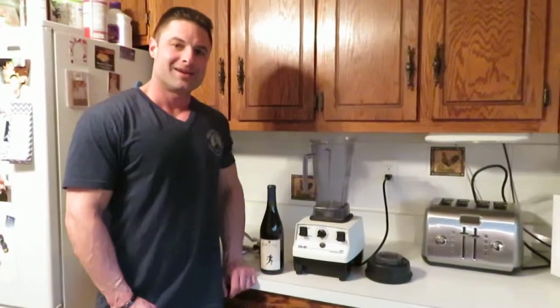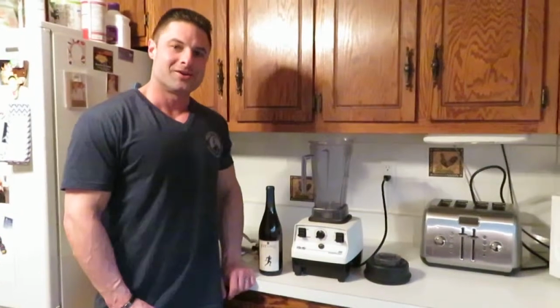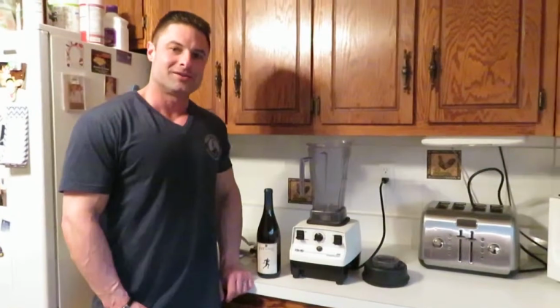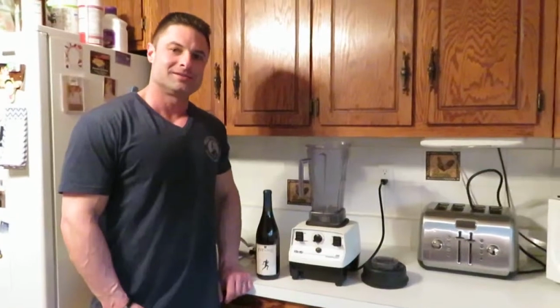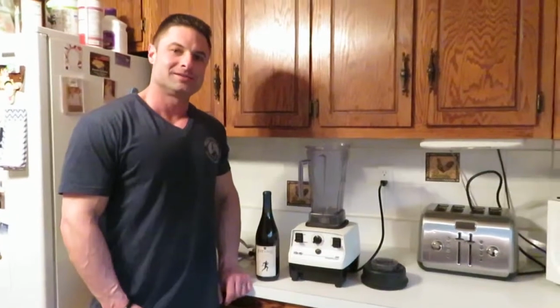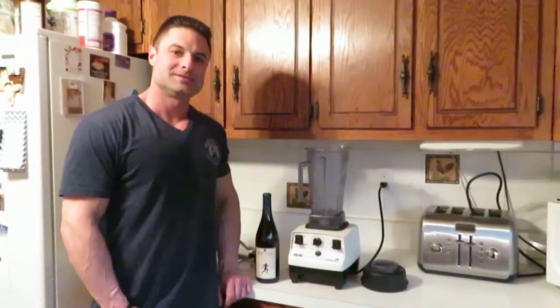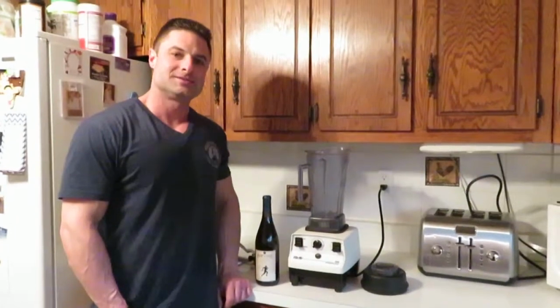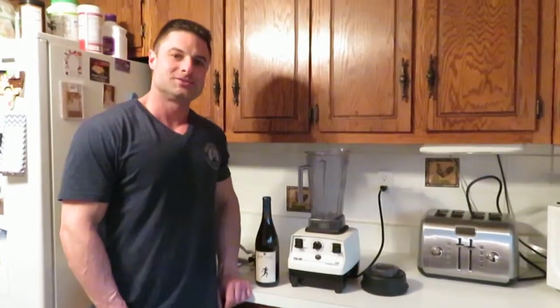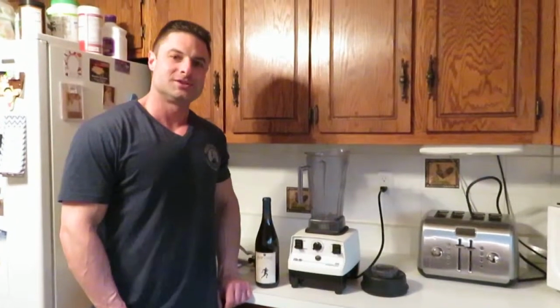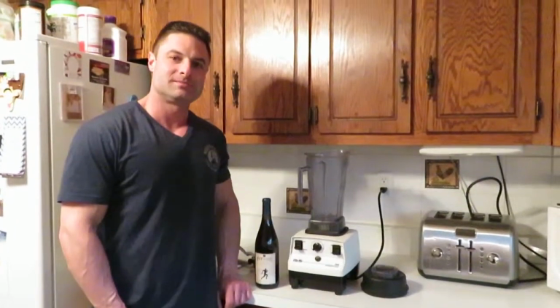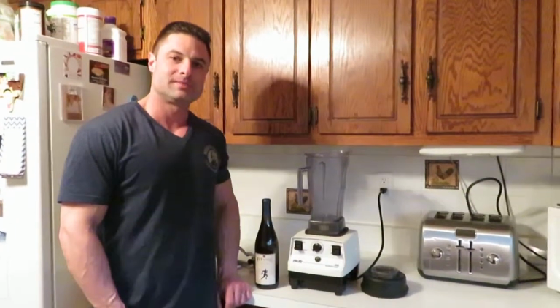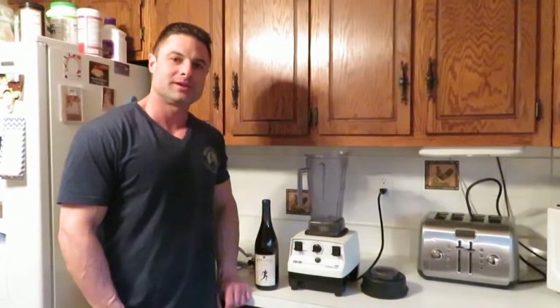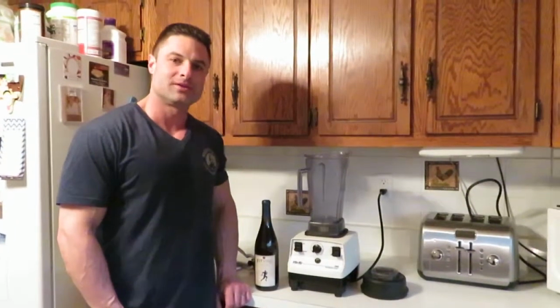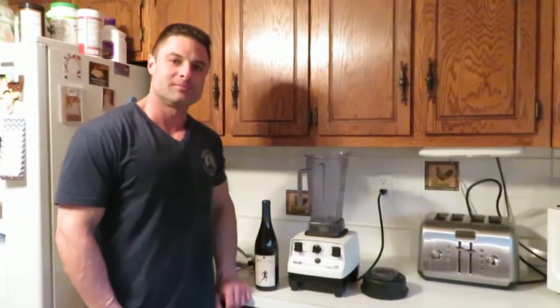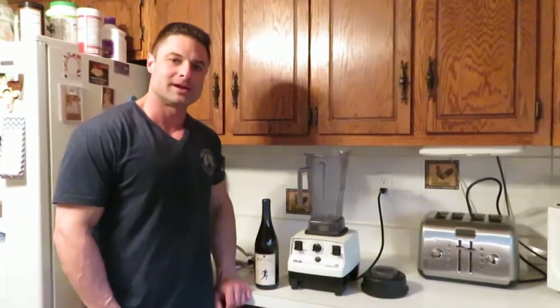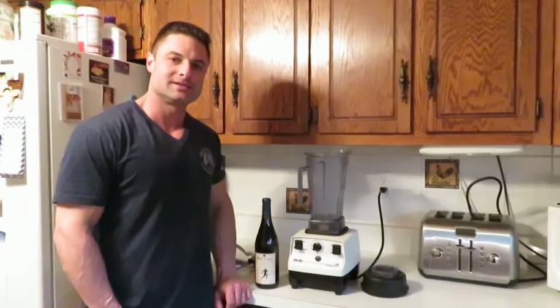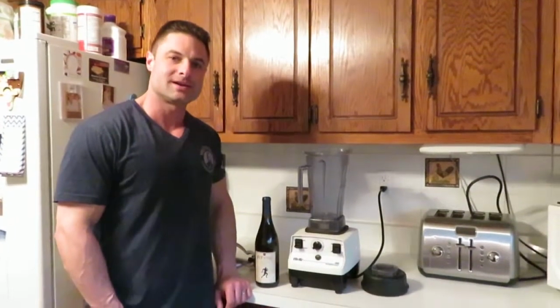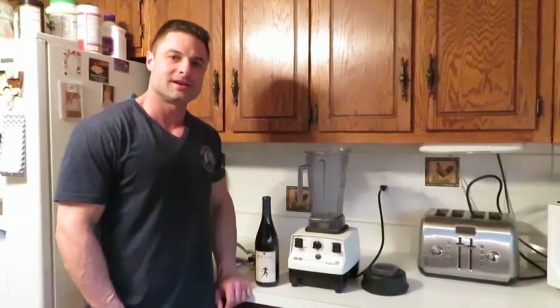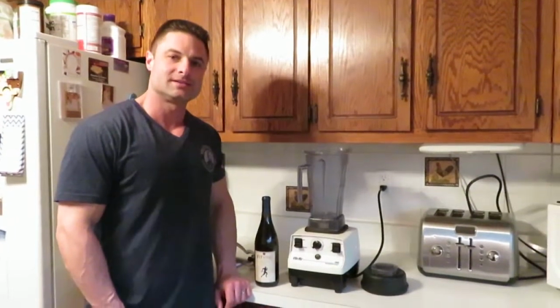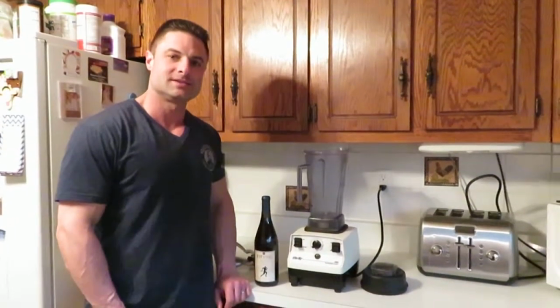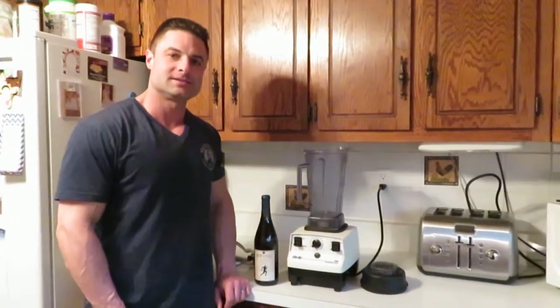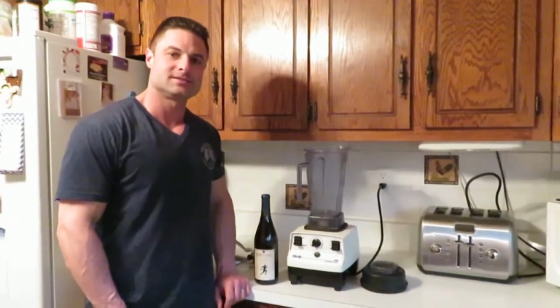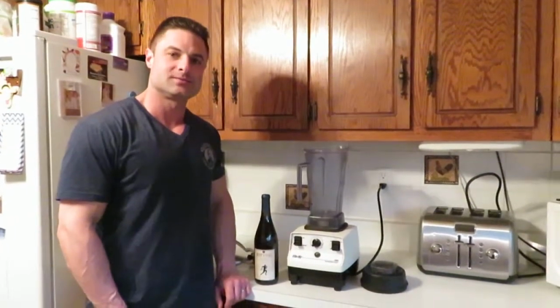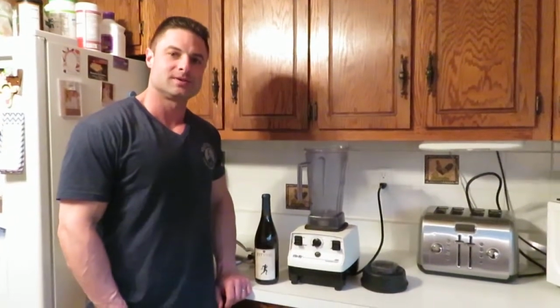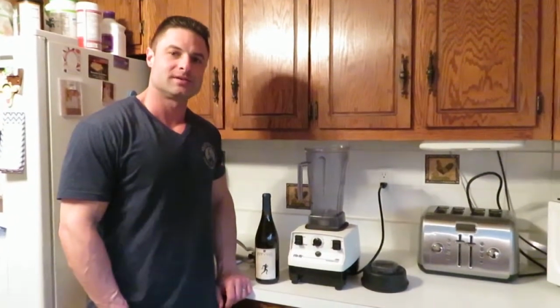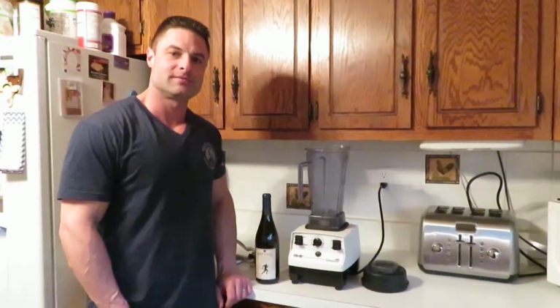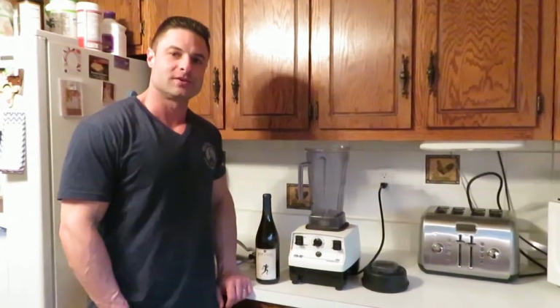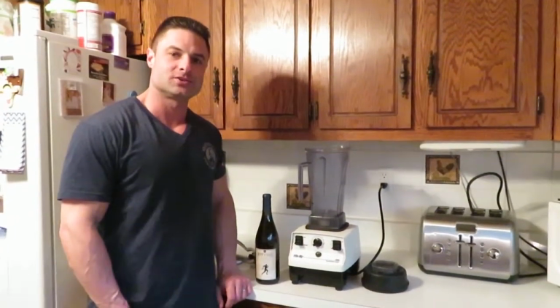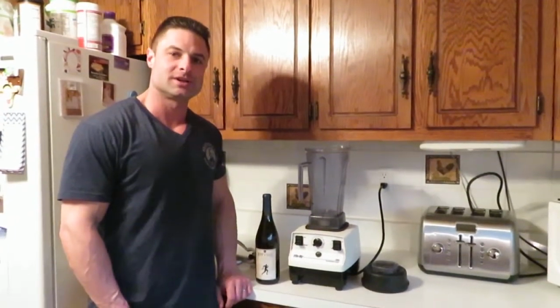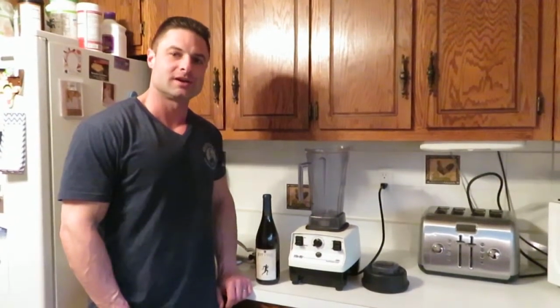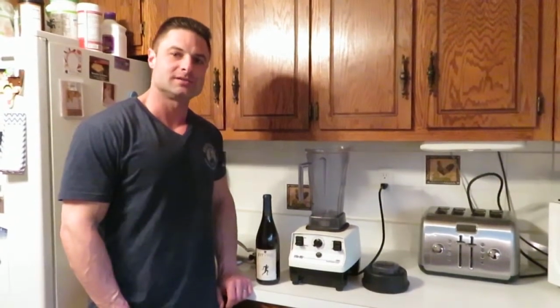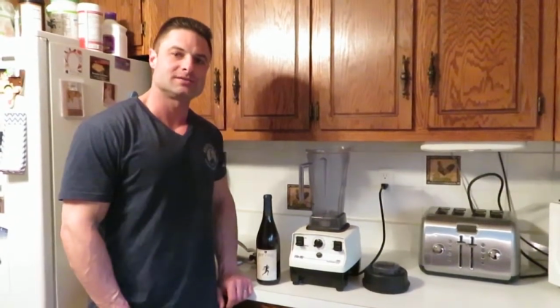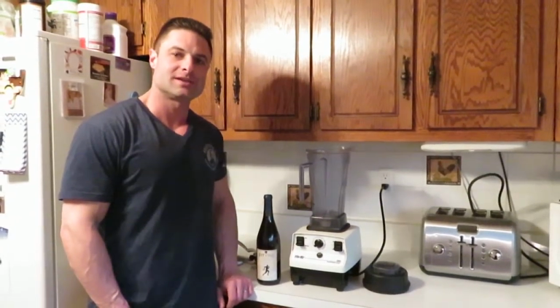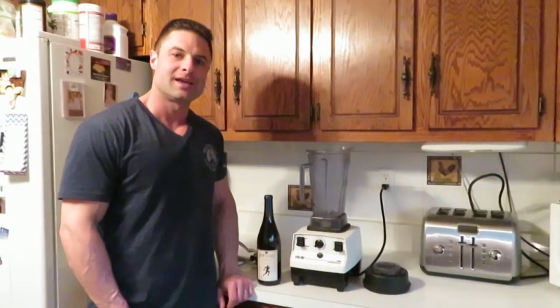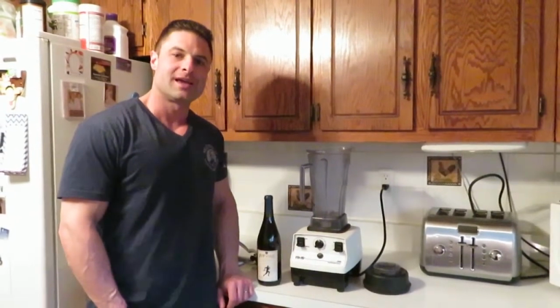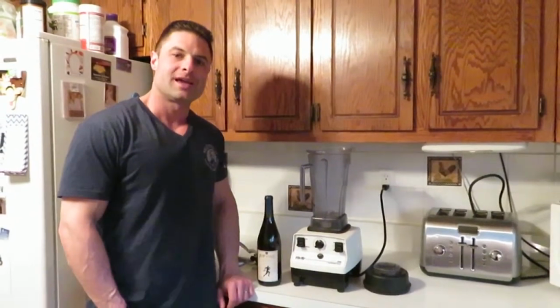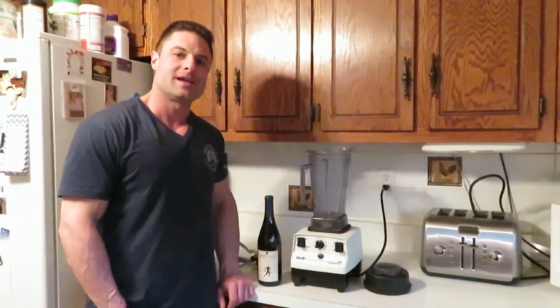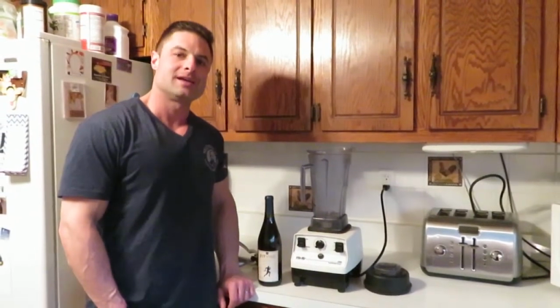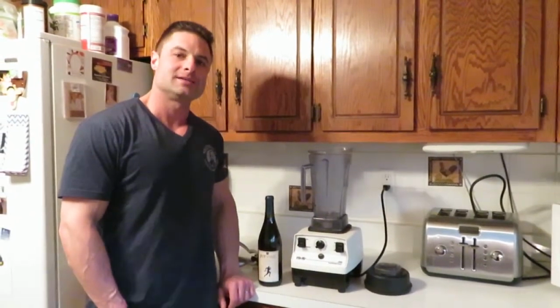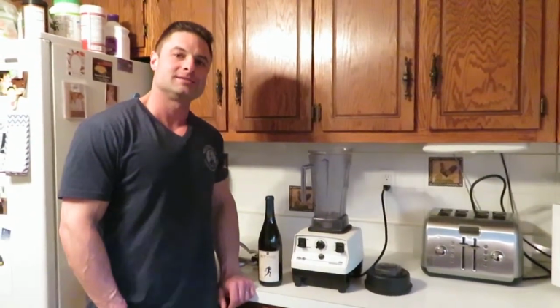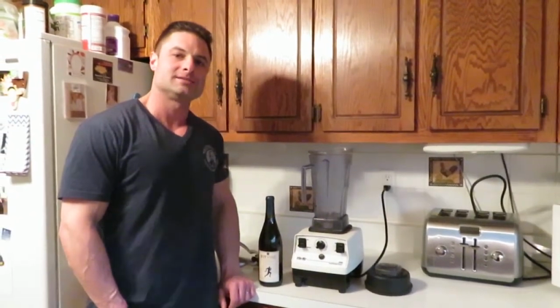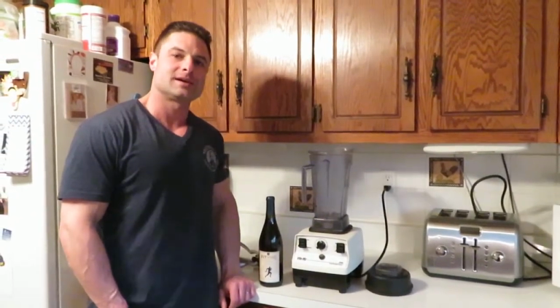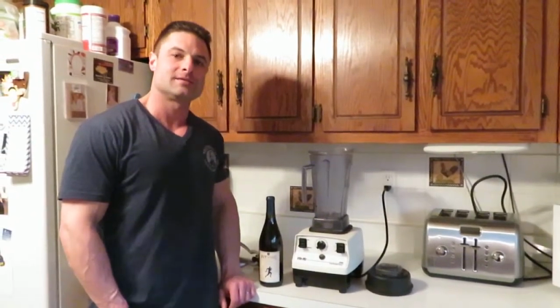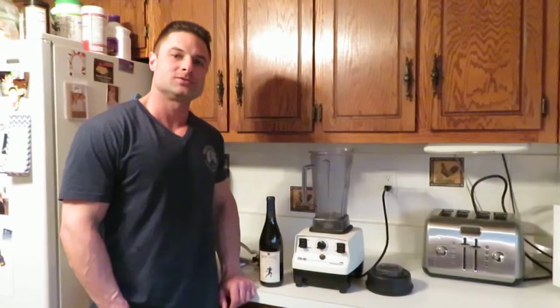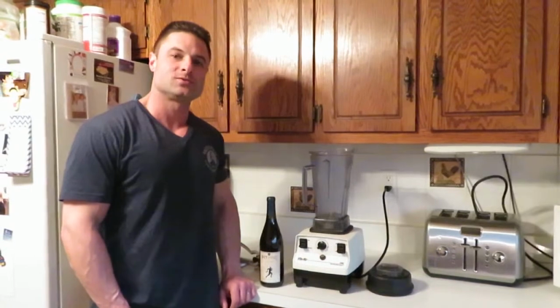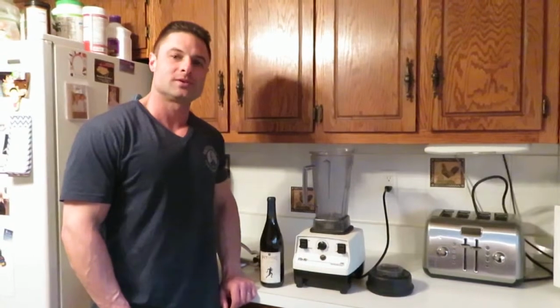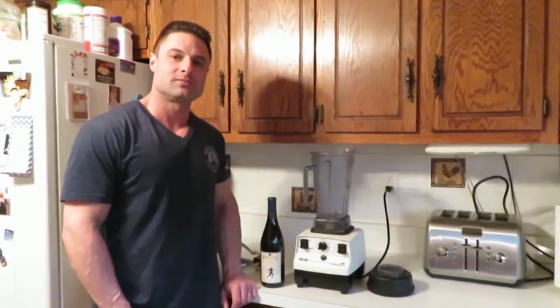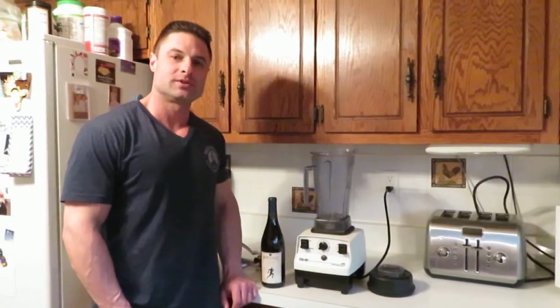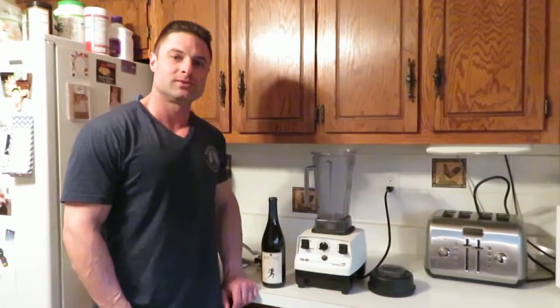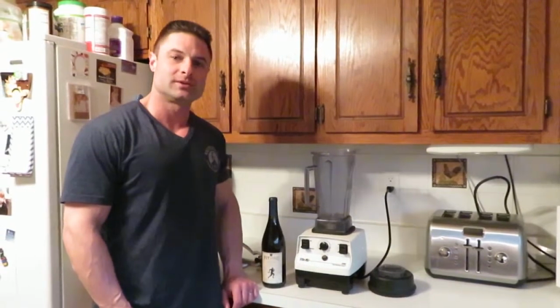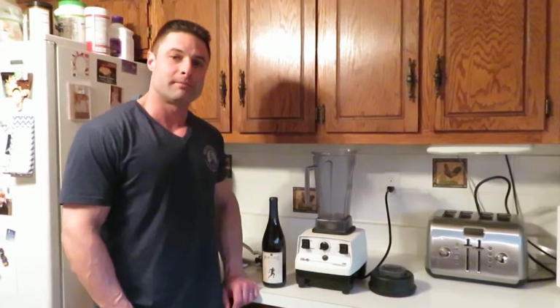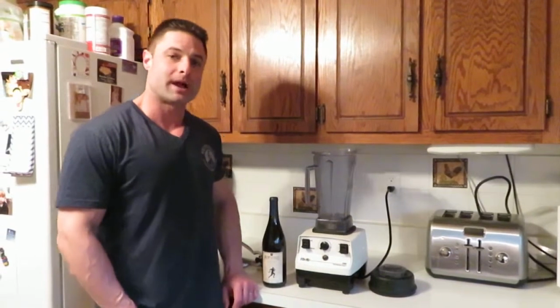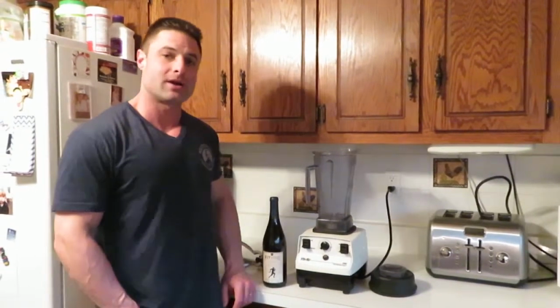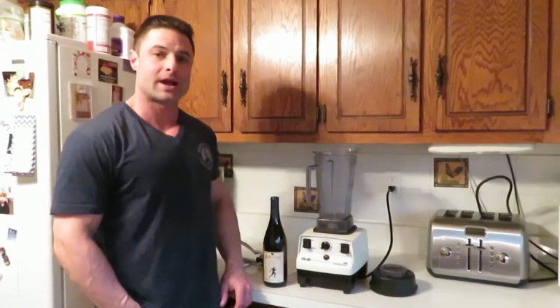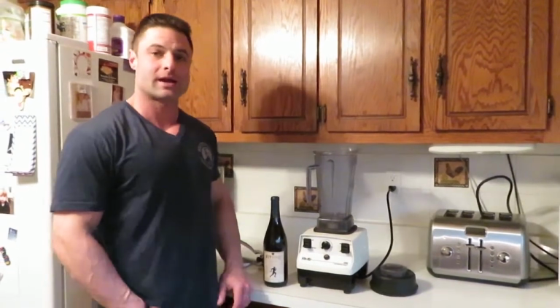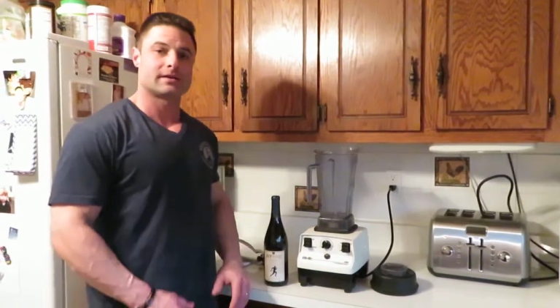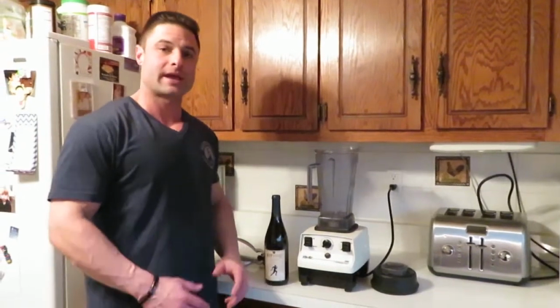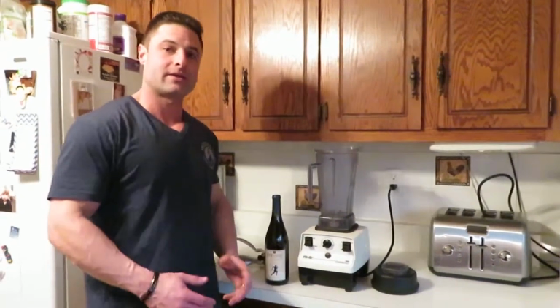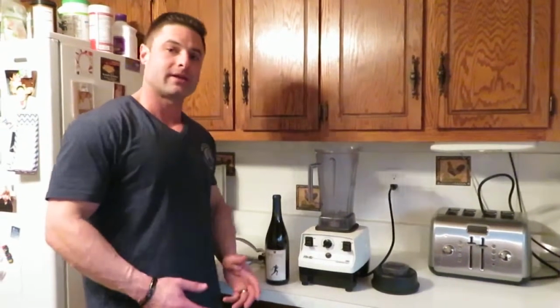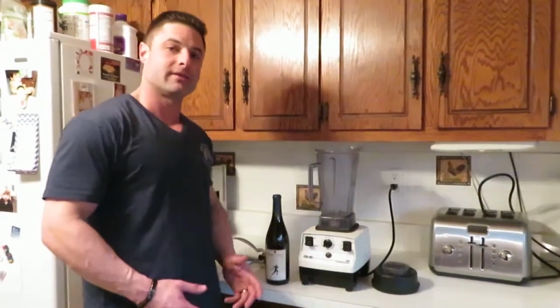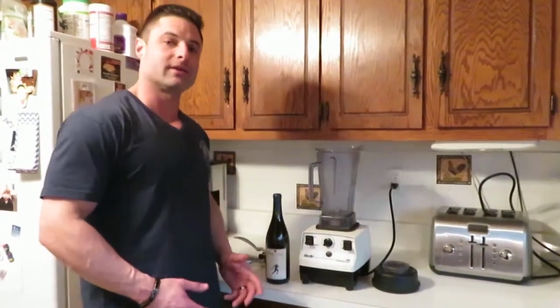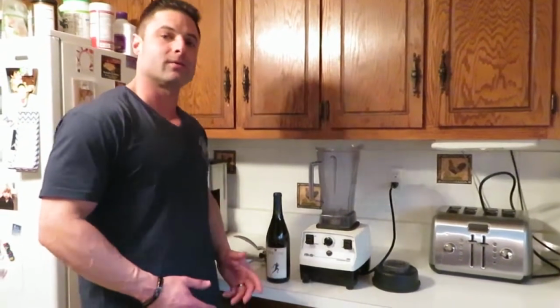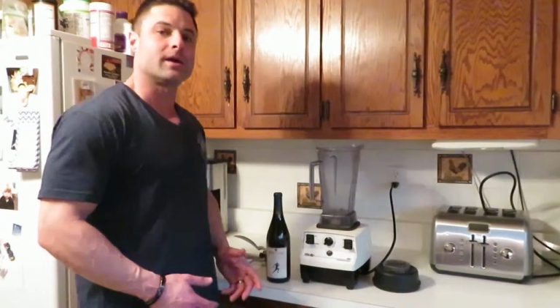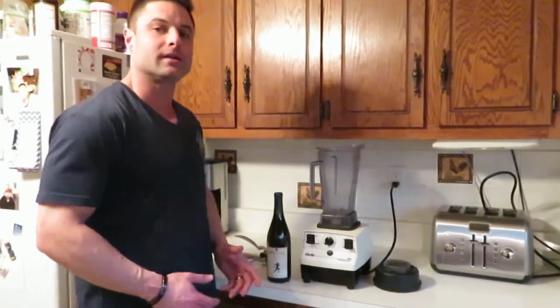Hey y'all, this is Jim, your mad scientist with Functionize, and I just want to bring you a little biohack on how to aerate your wine.